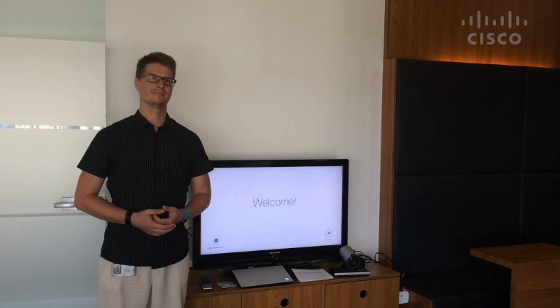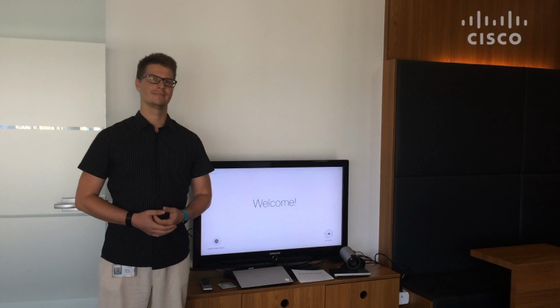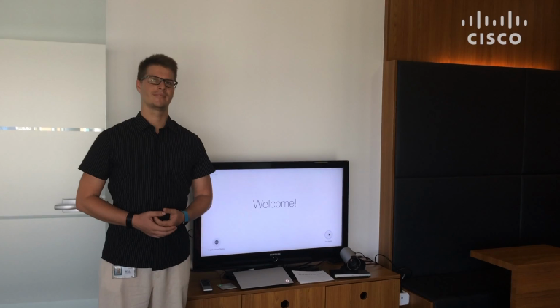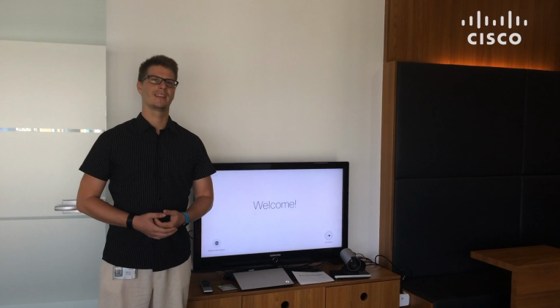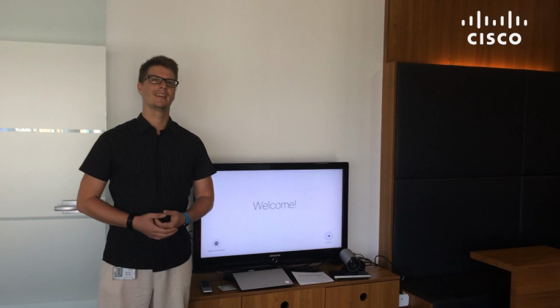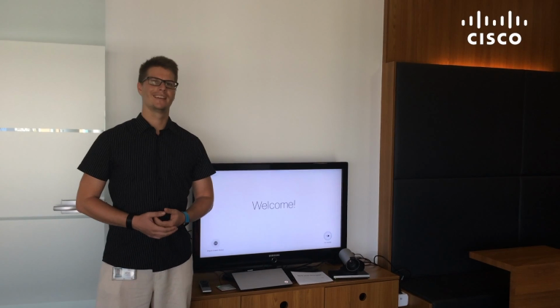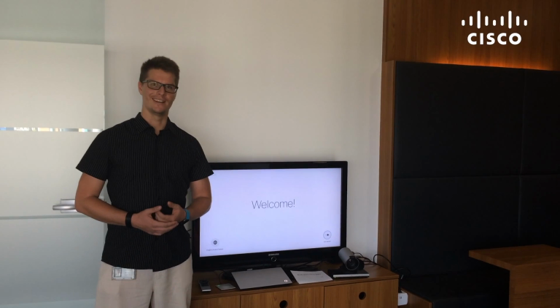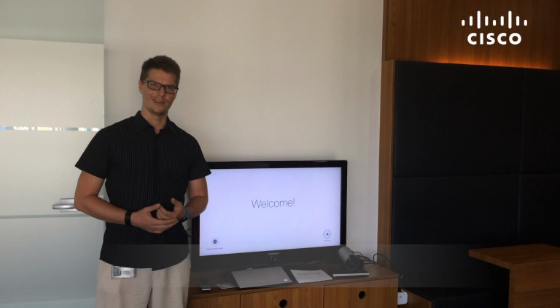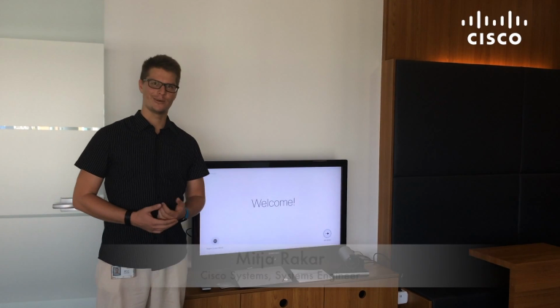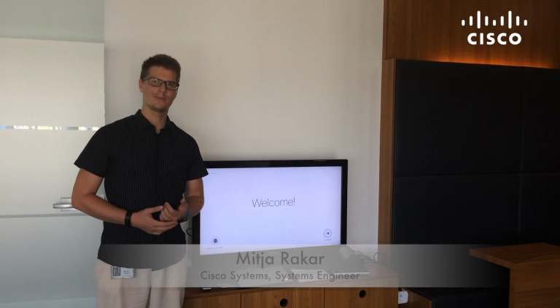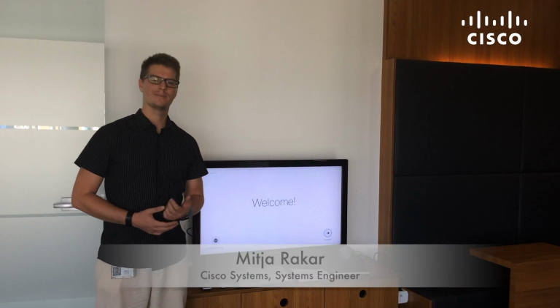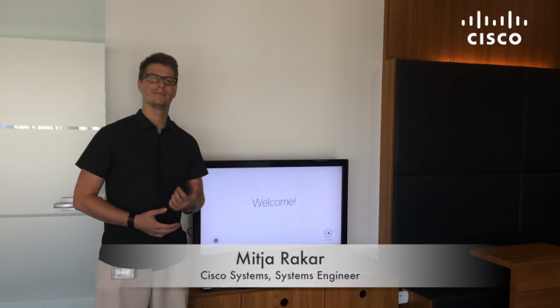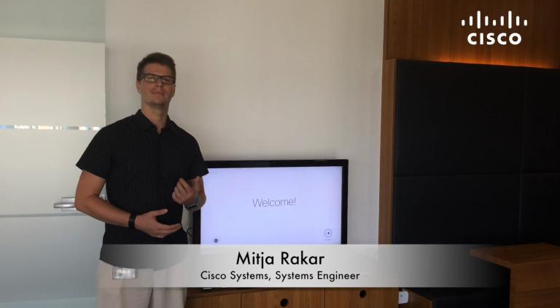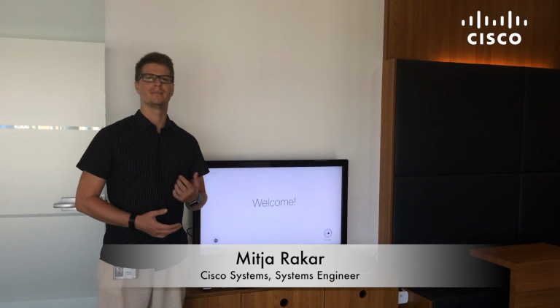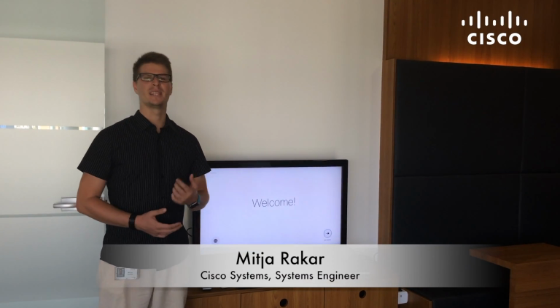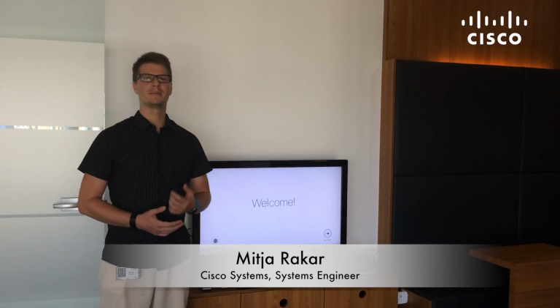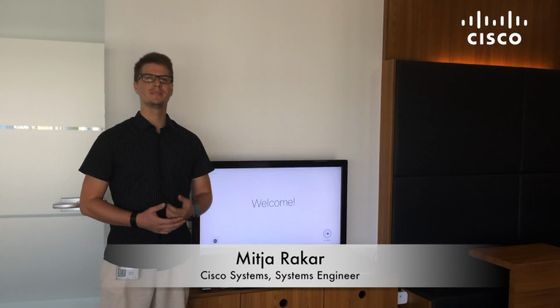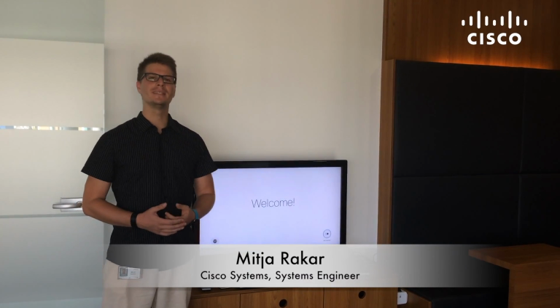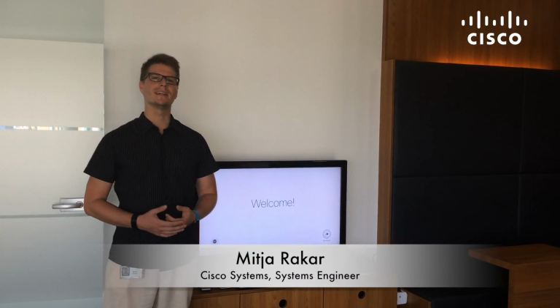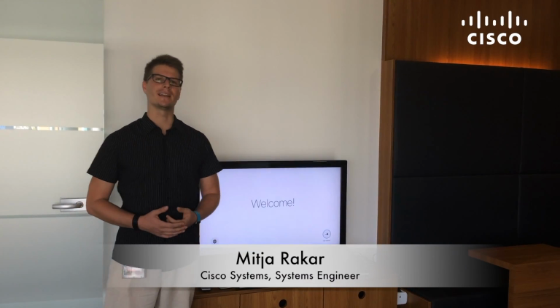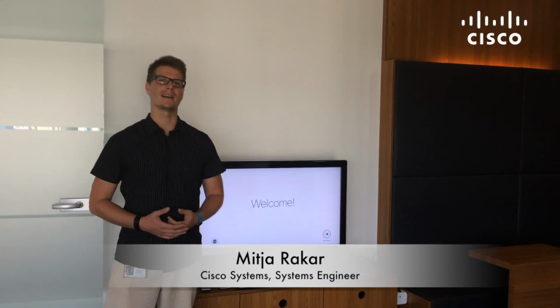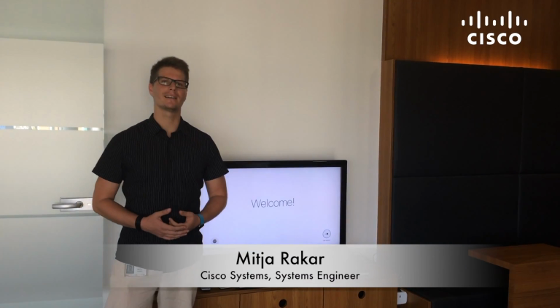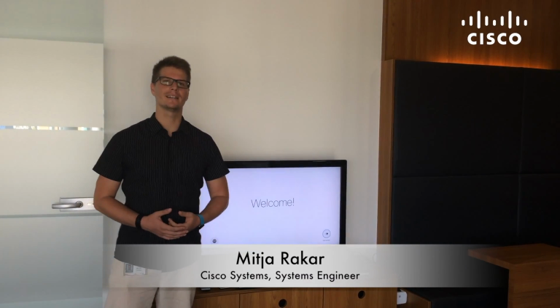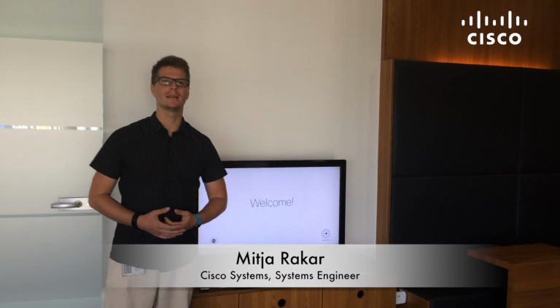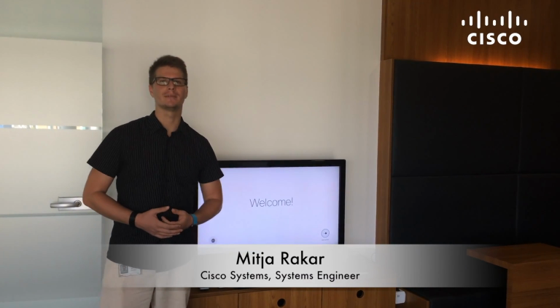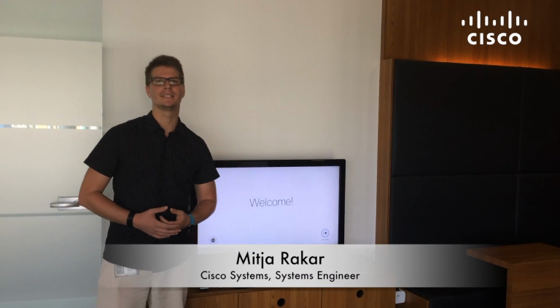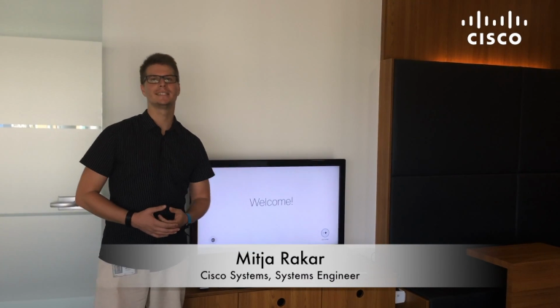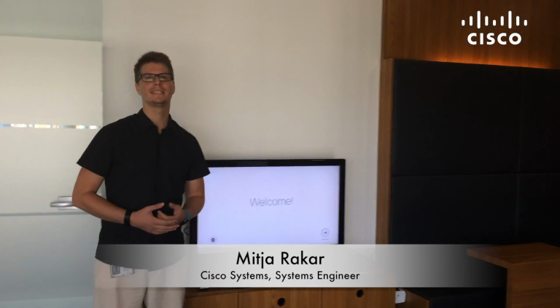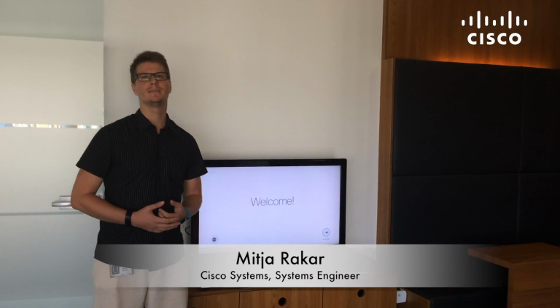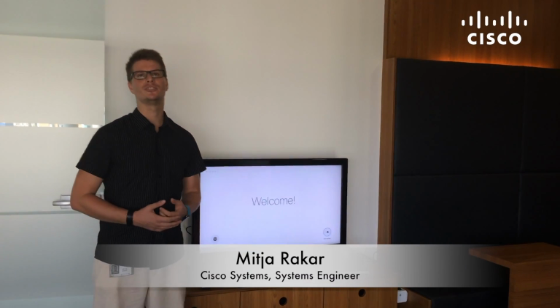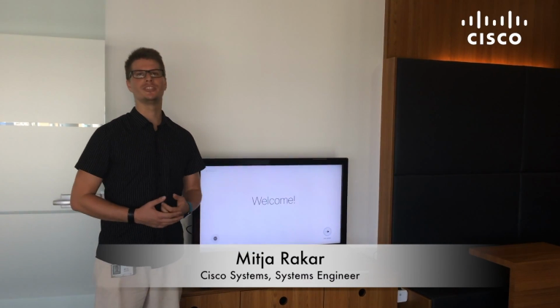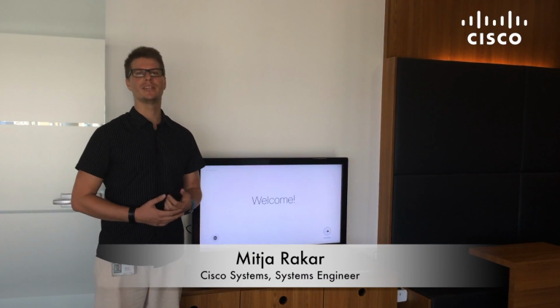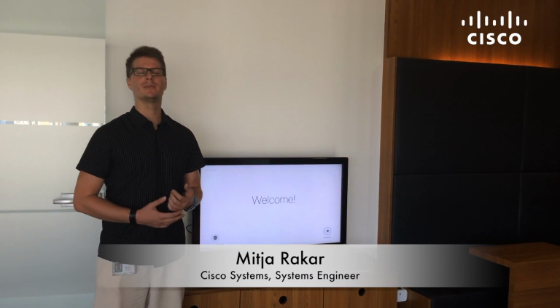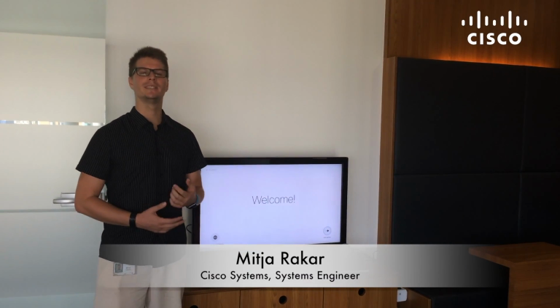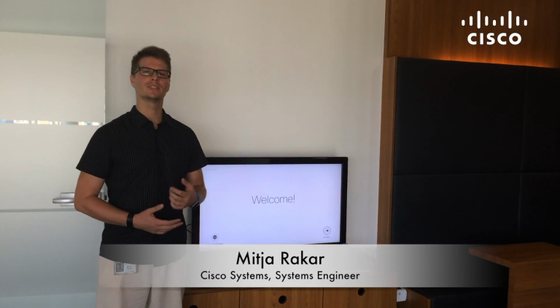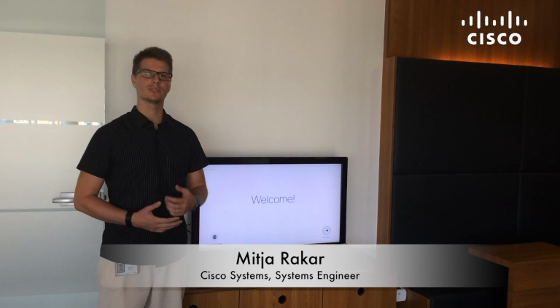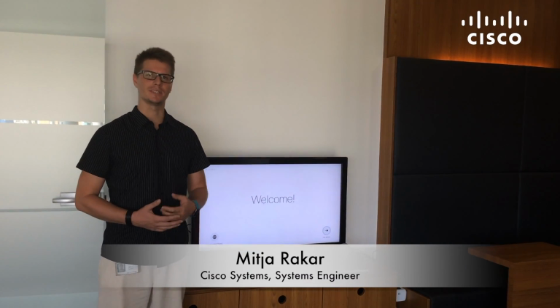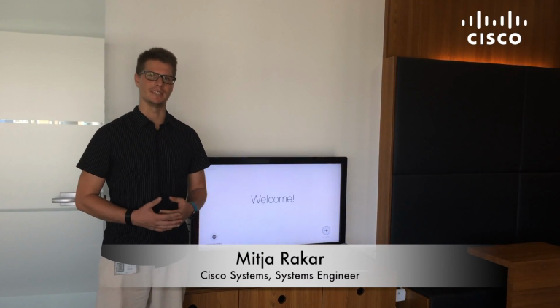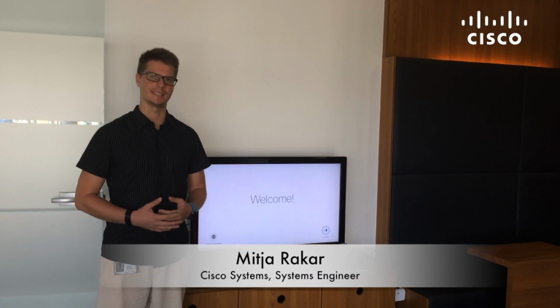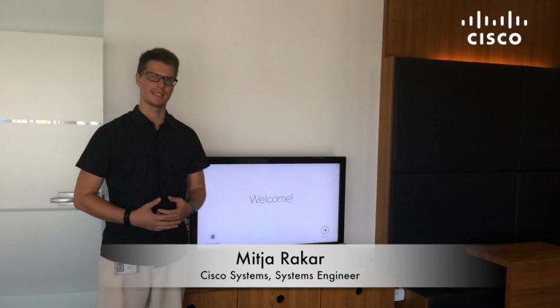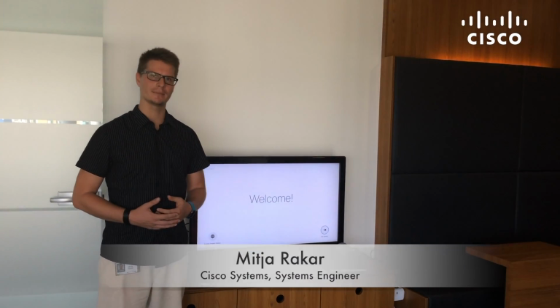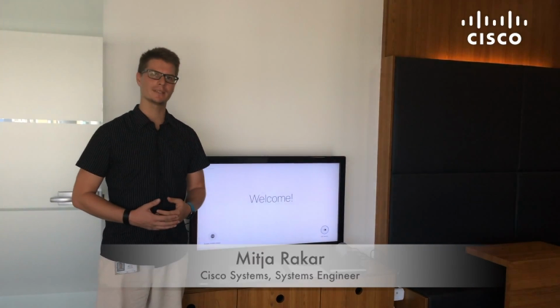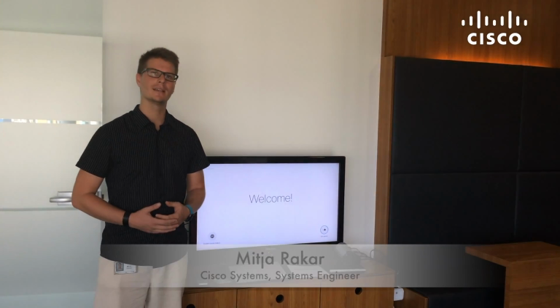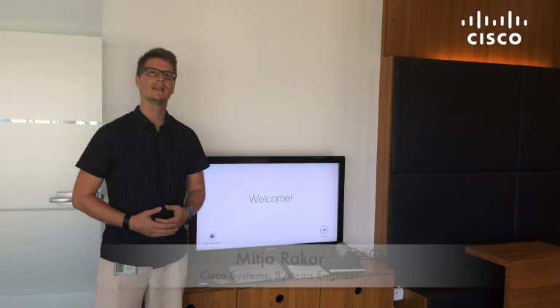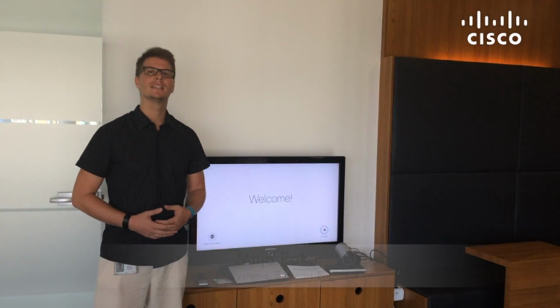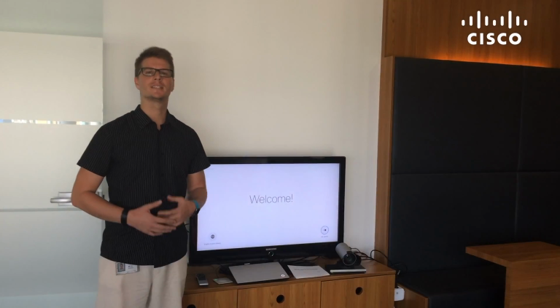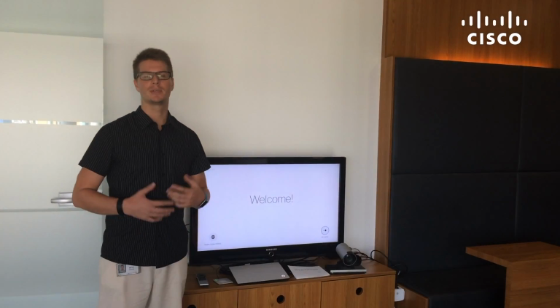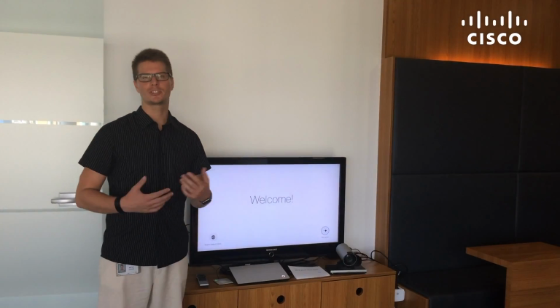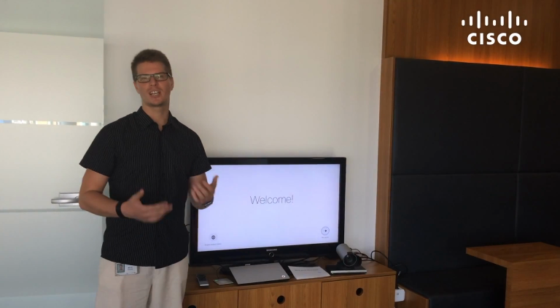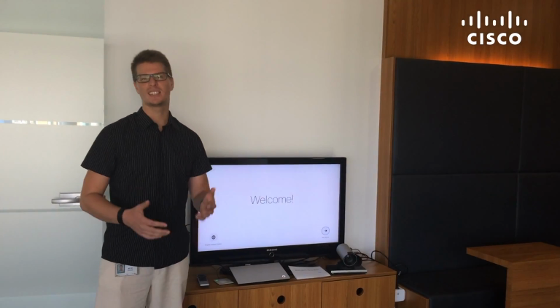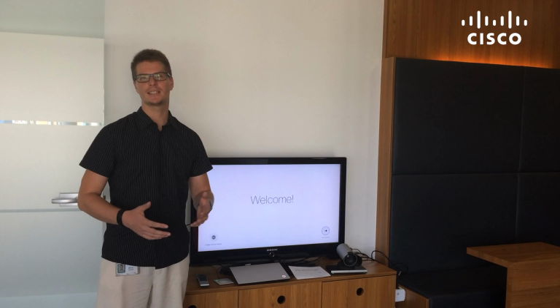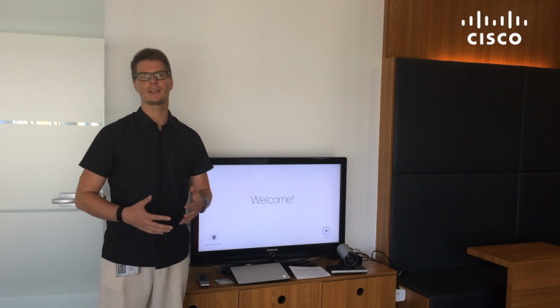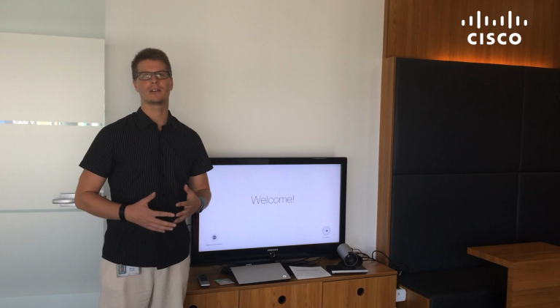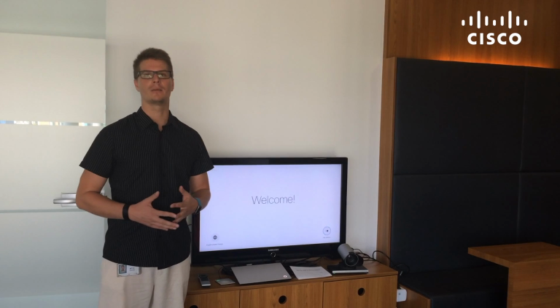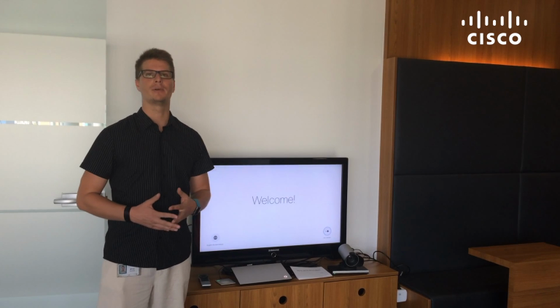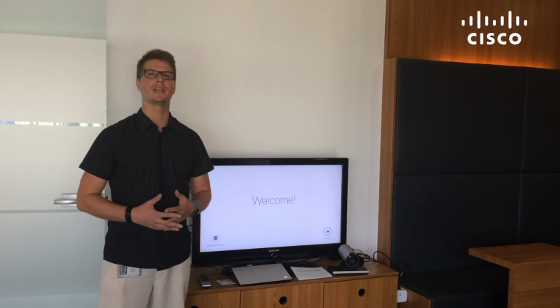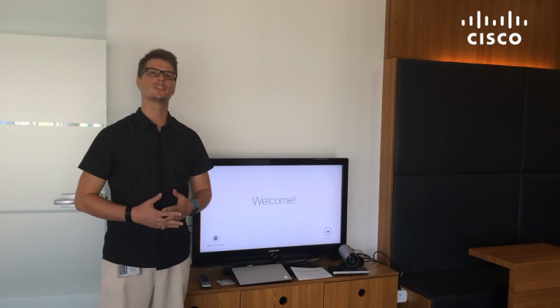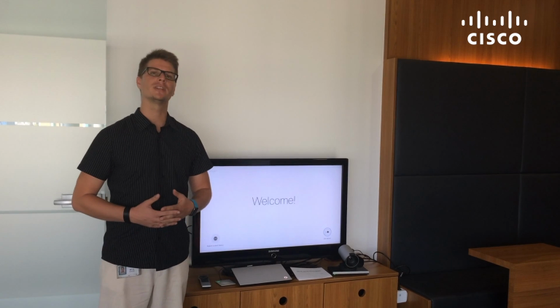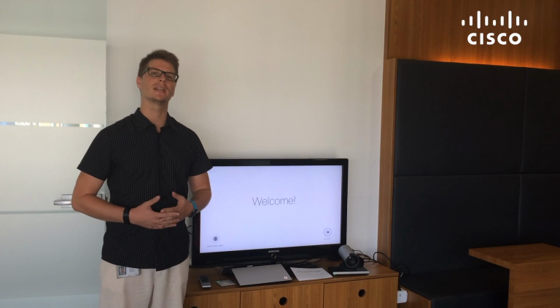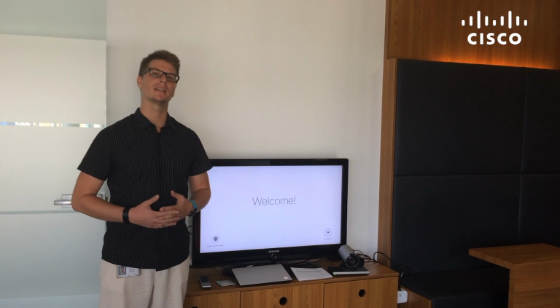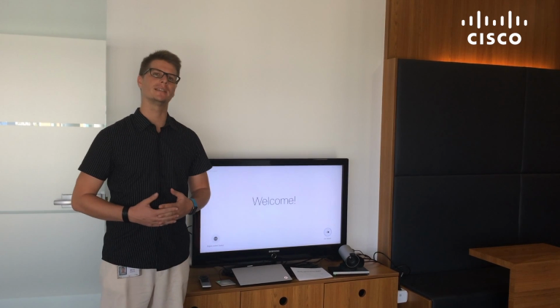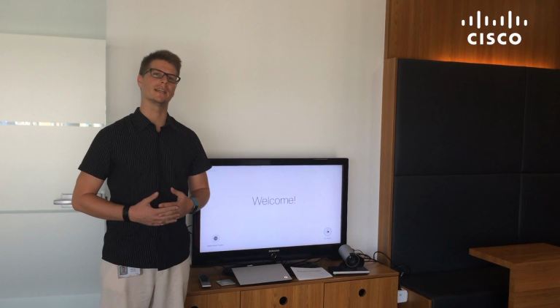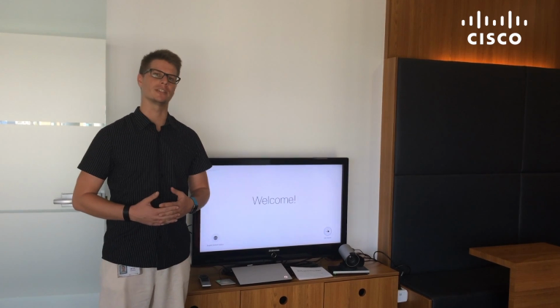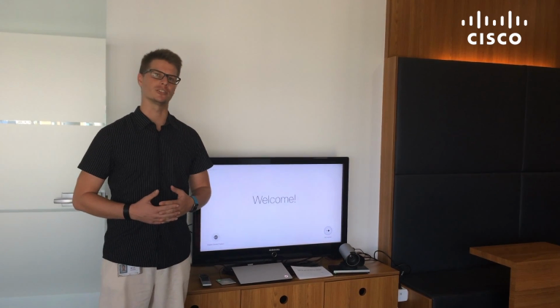Hello, my name is Vitej Arakar and I'm an assistant engineer with Cisco Systems, specialized in collaboration architecture.